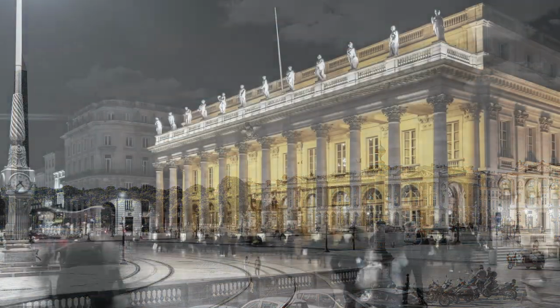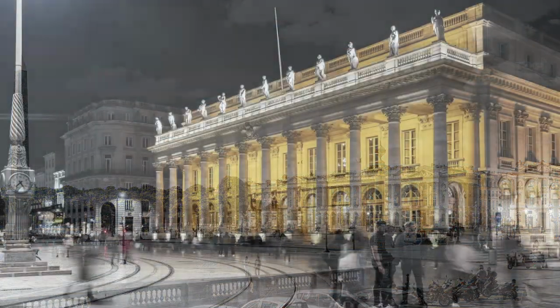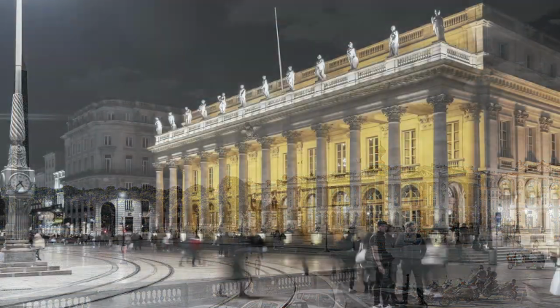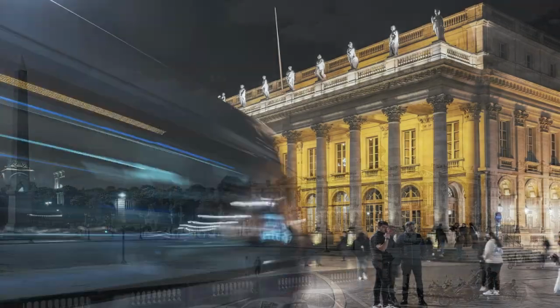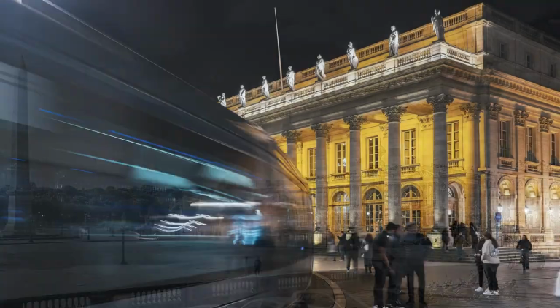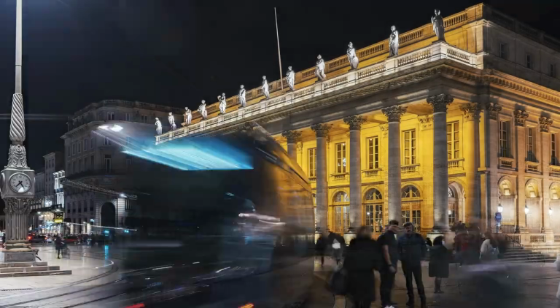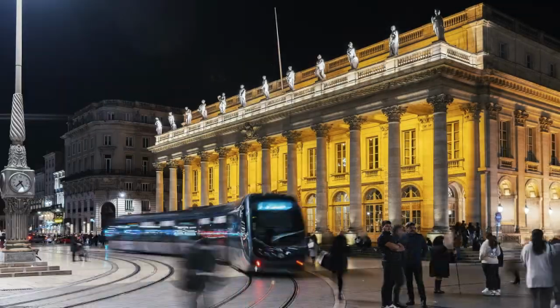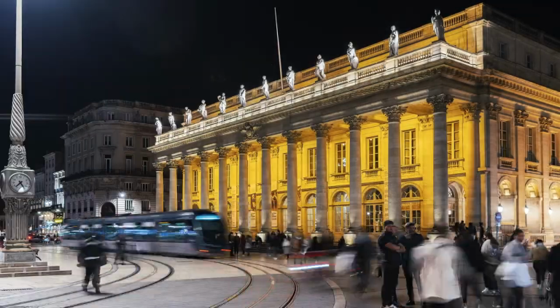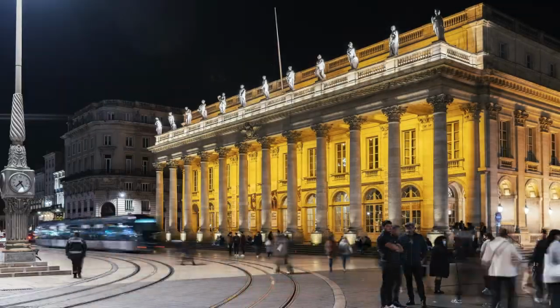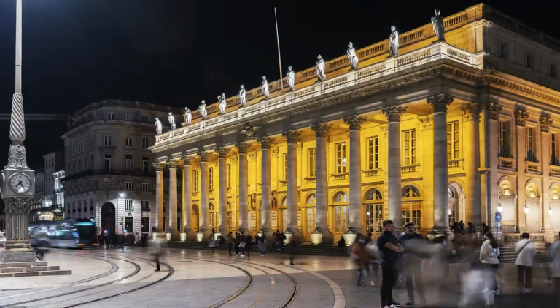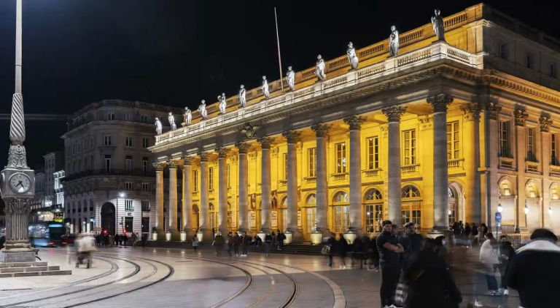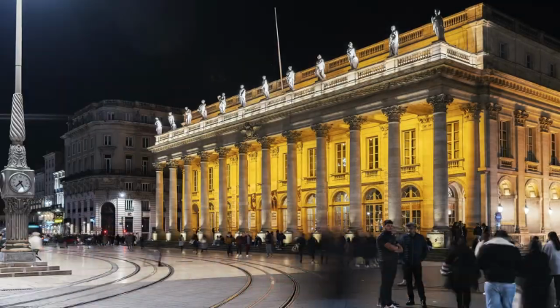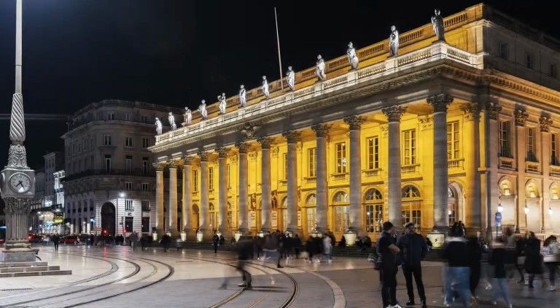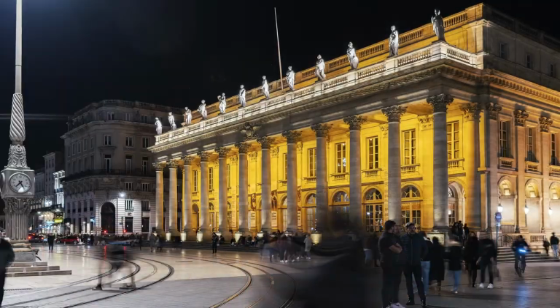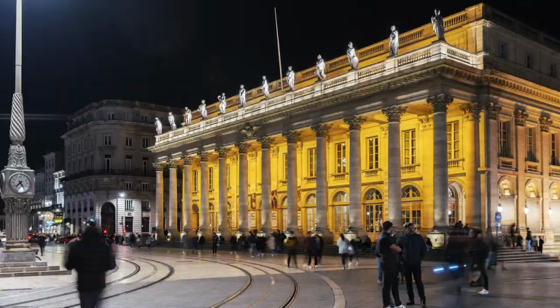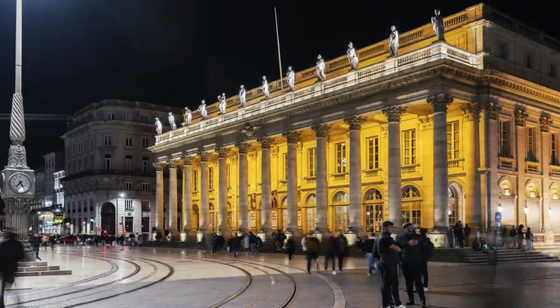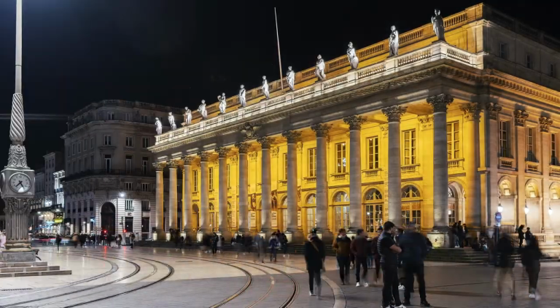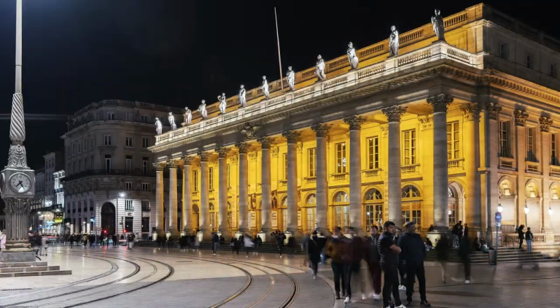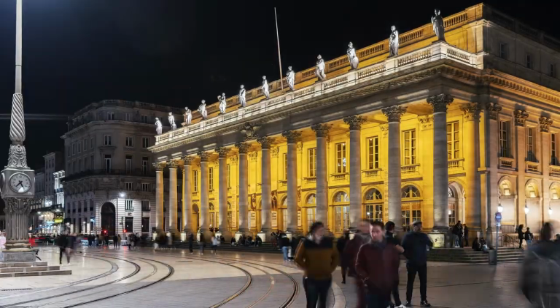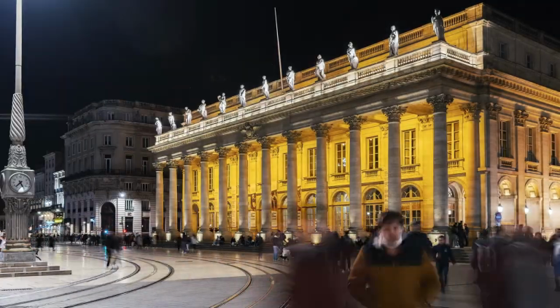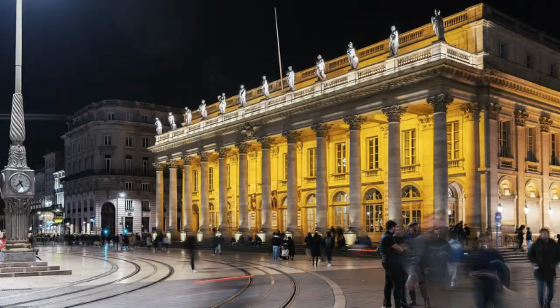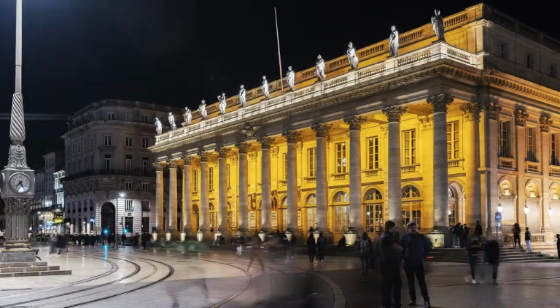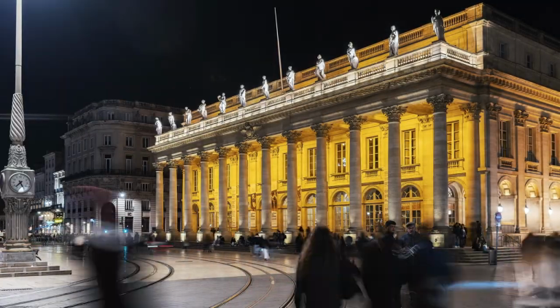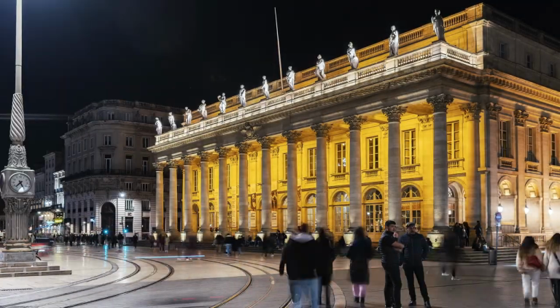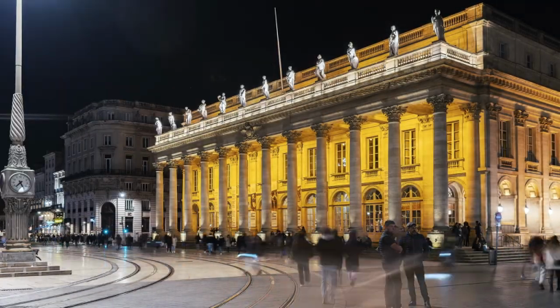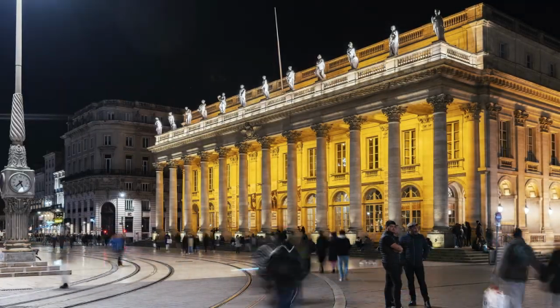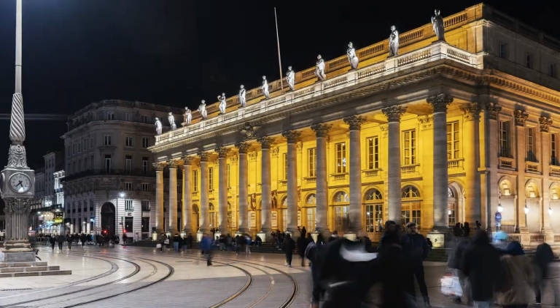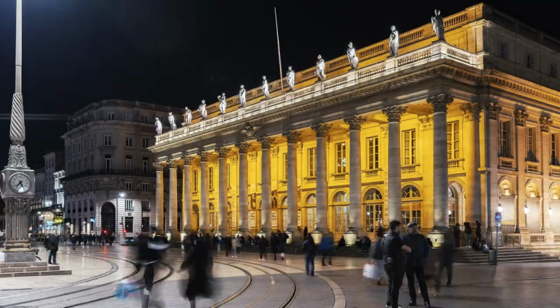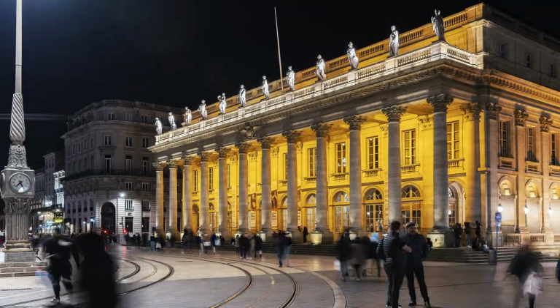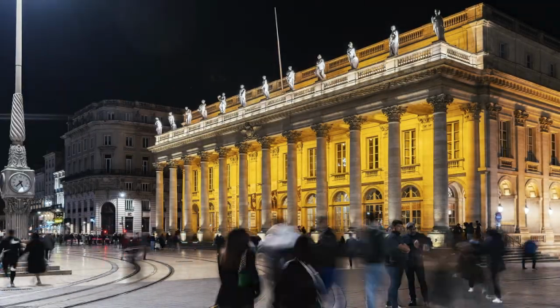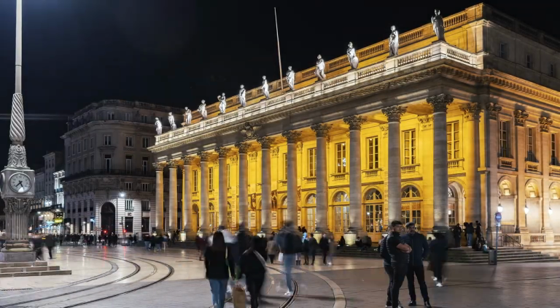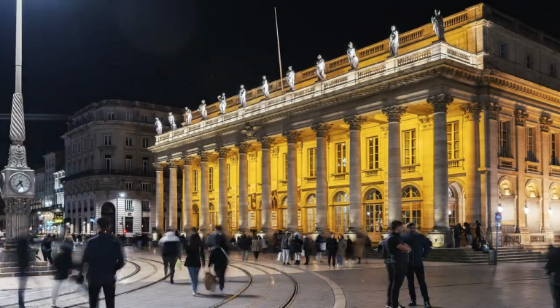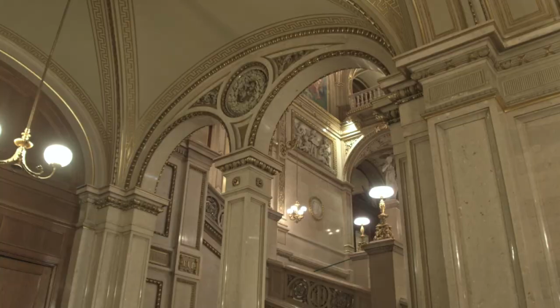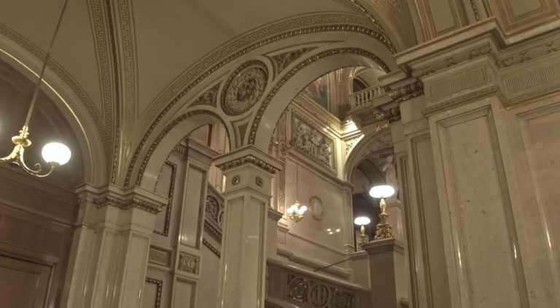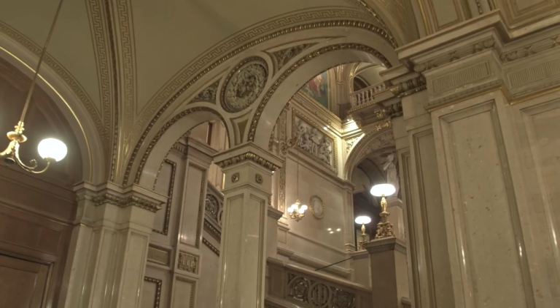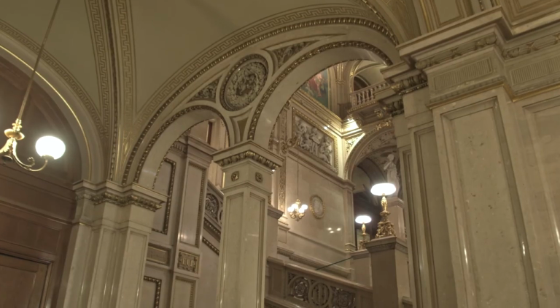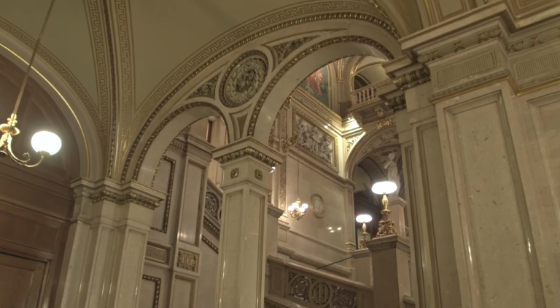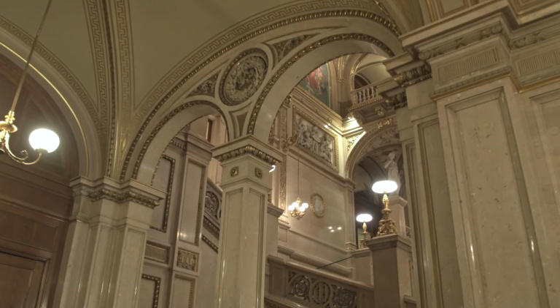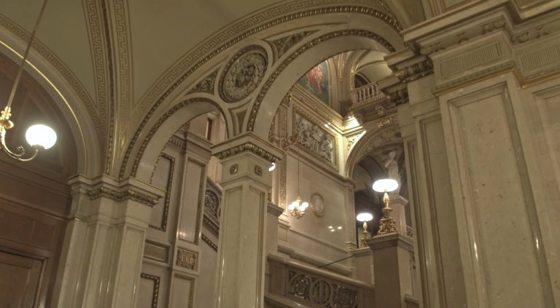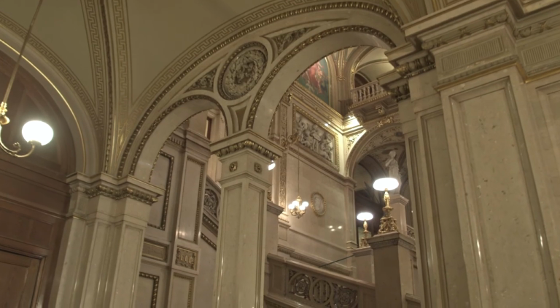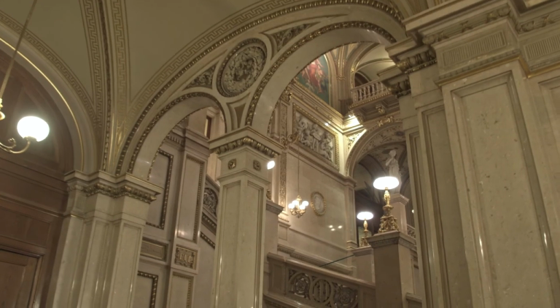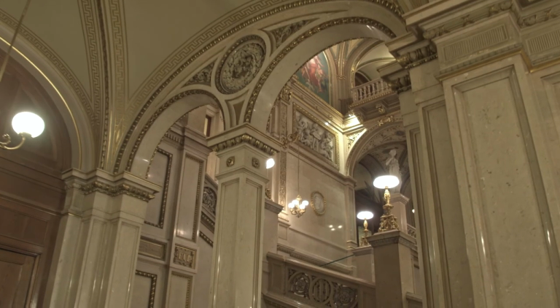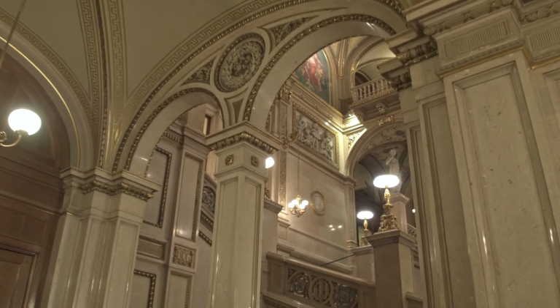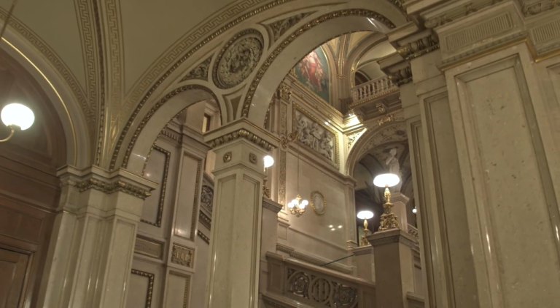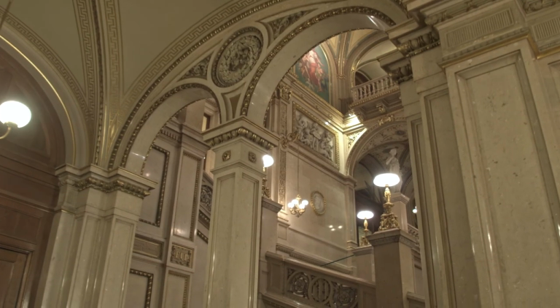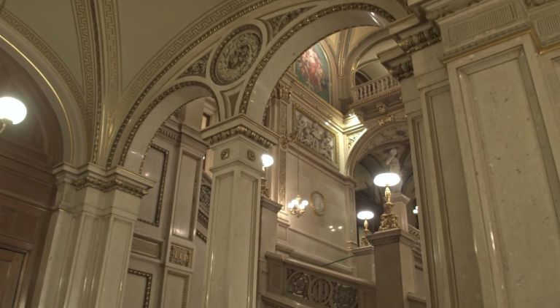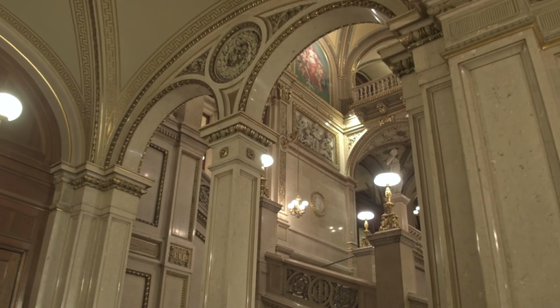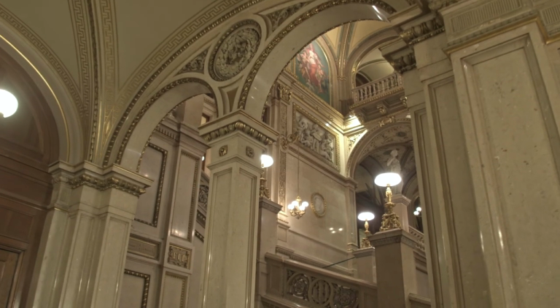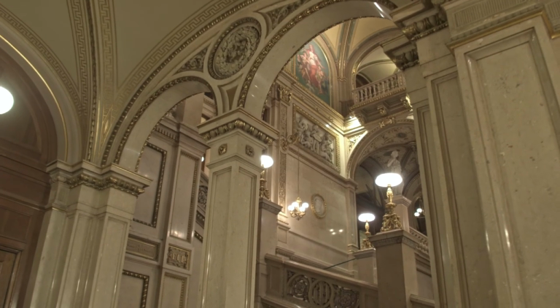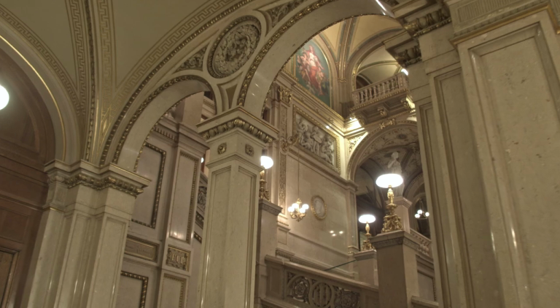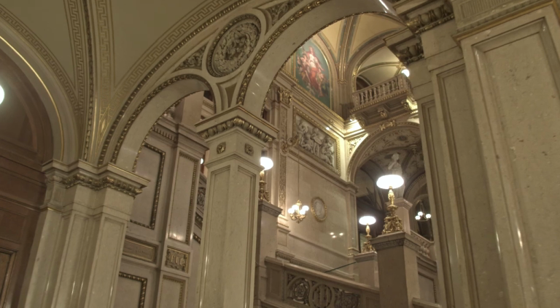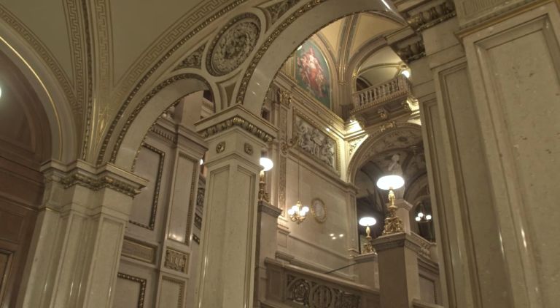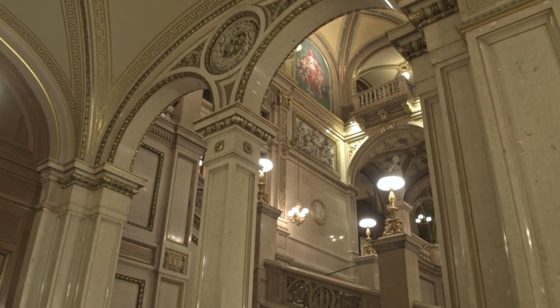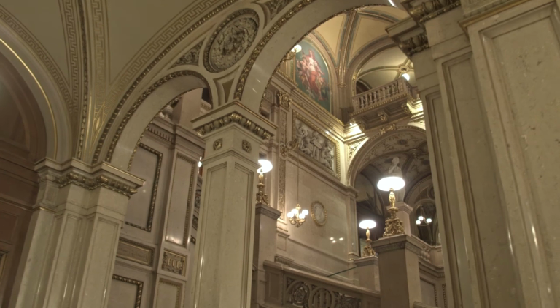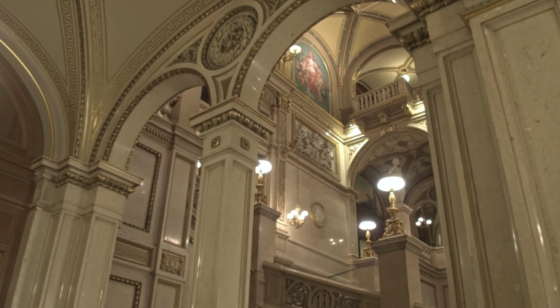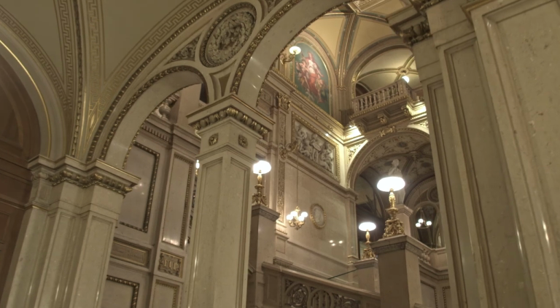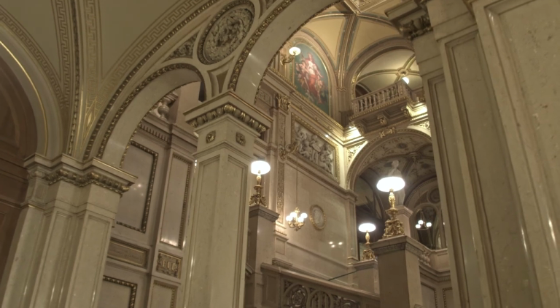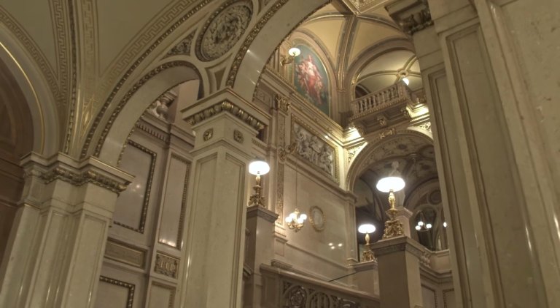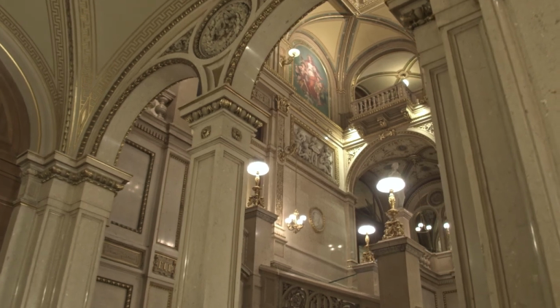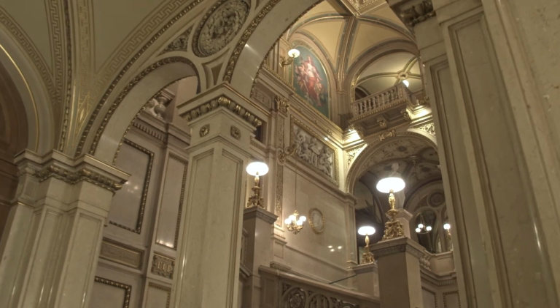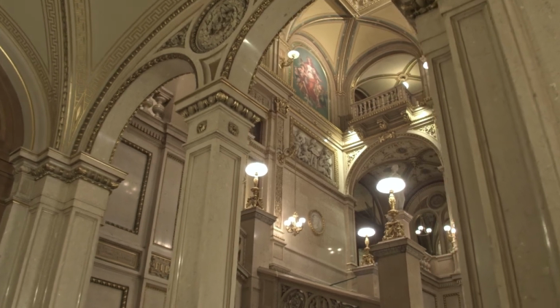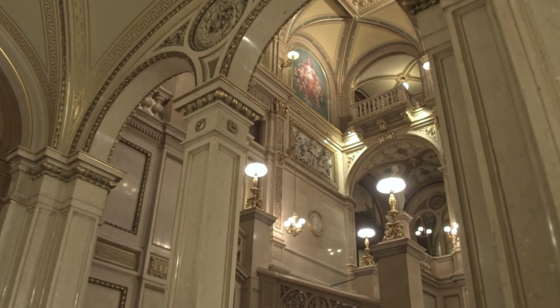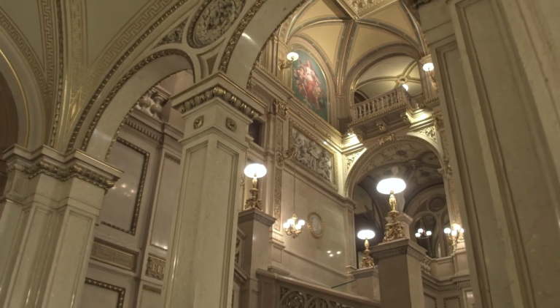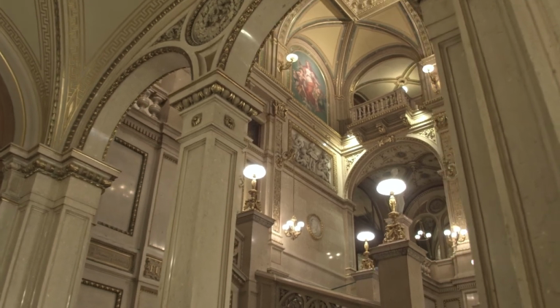And the Place de l'Opéra, with the magnificent Opéra Garnier, are just a few of the city's iconic sights.